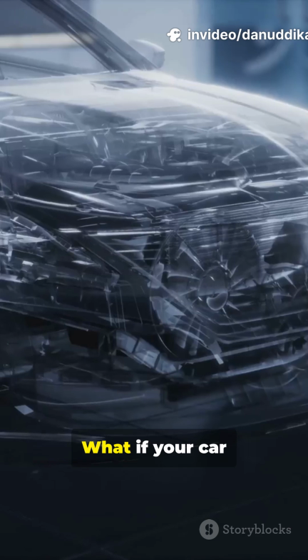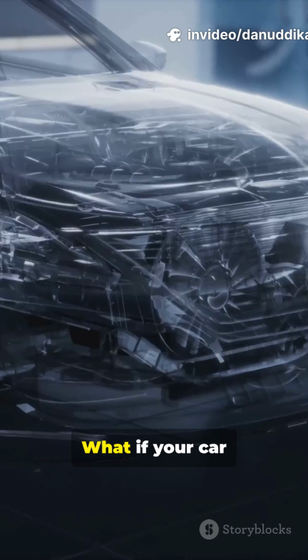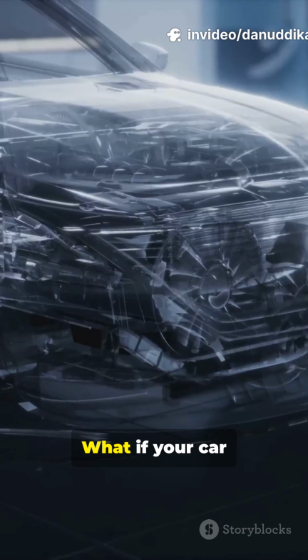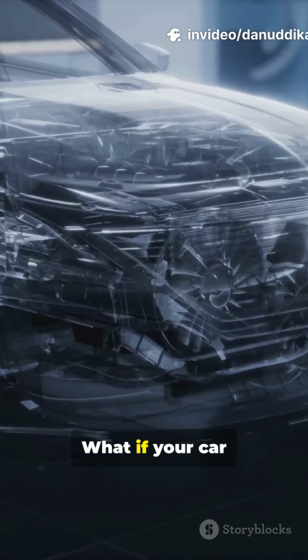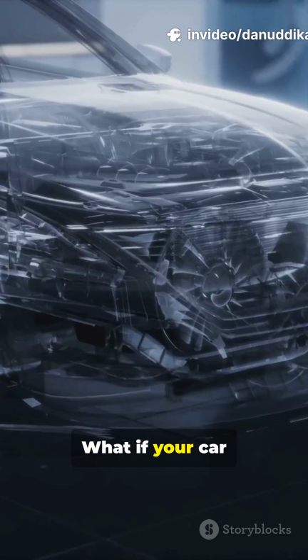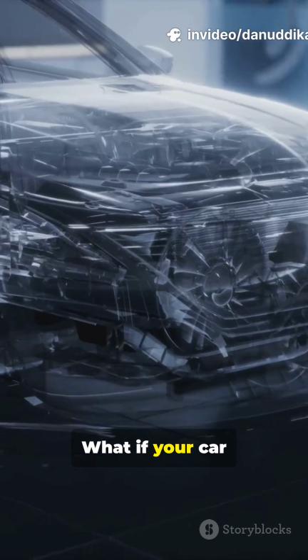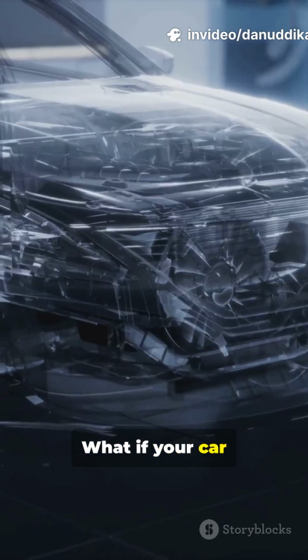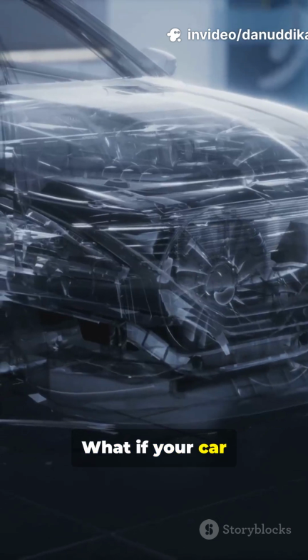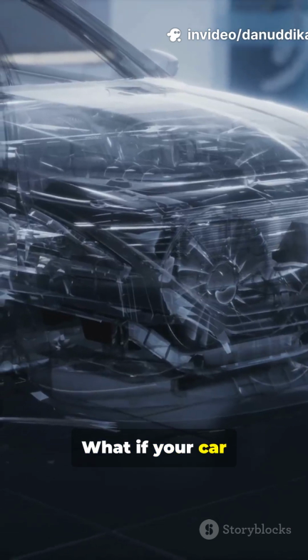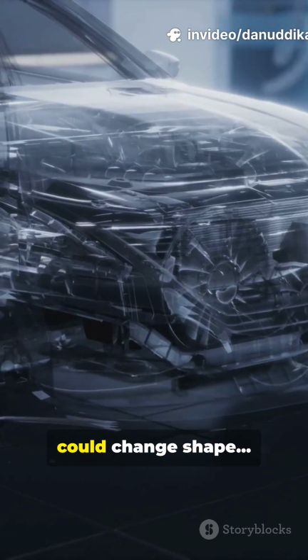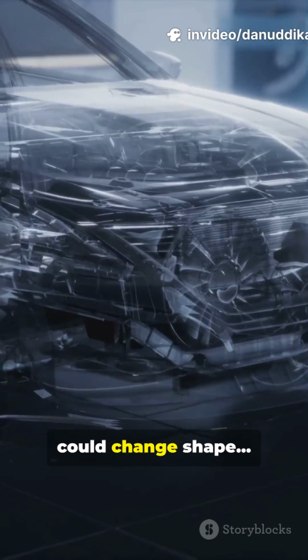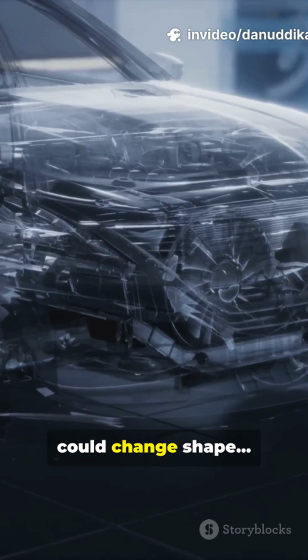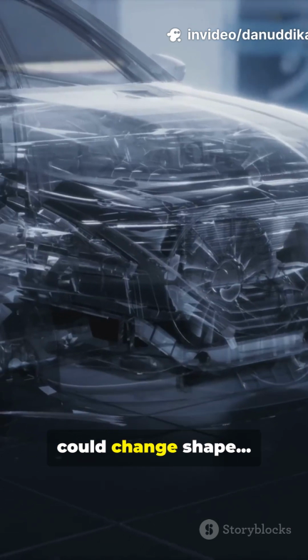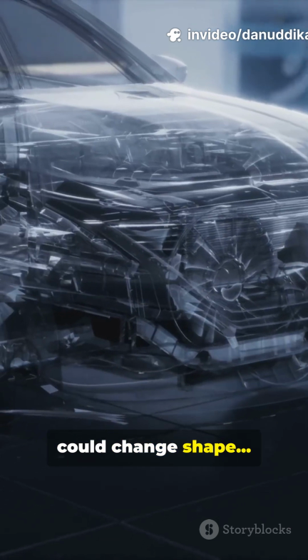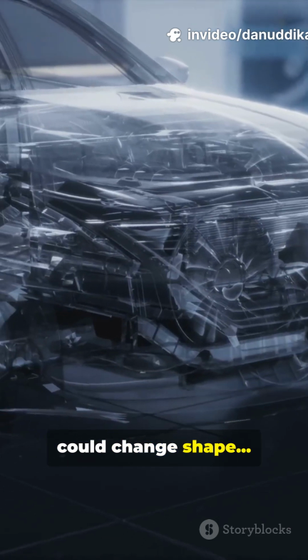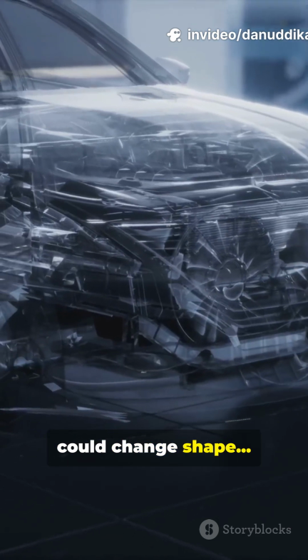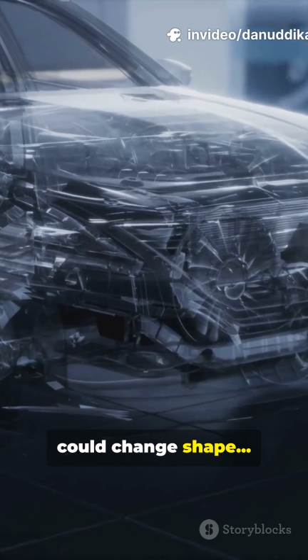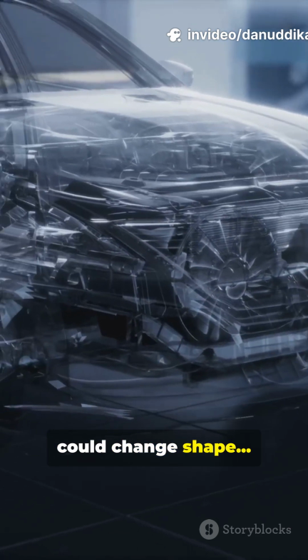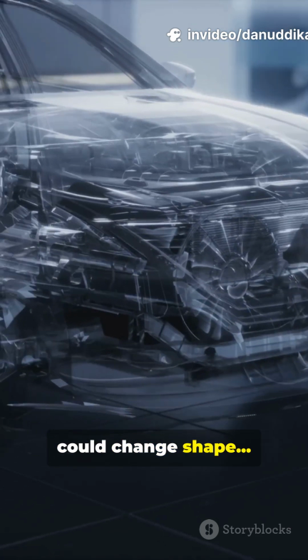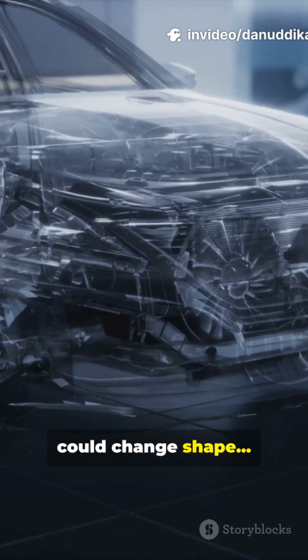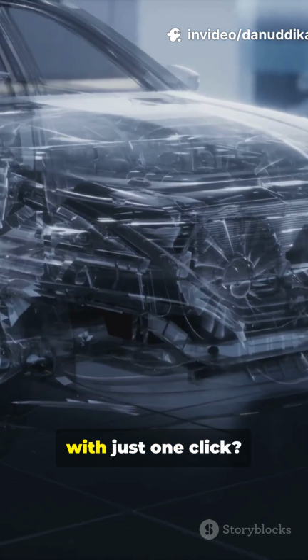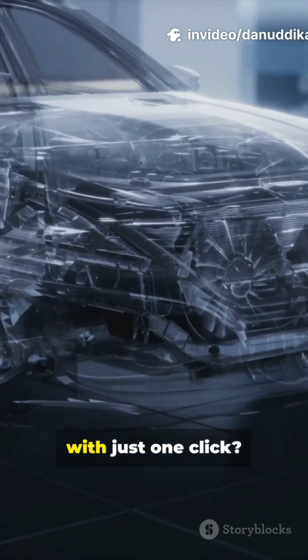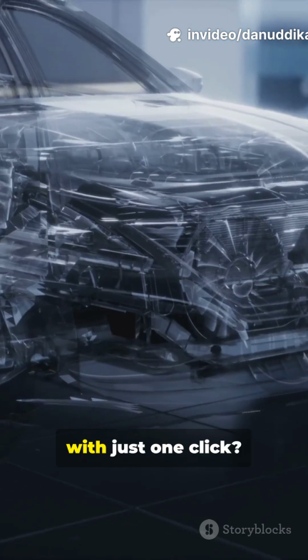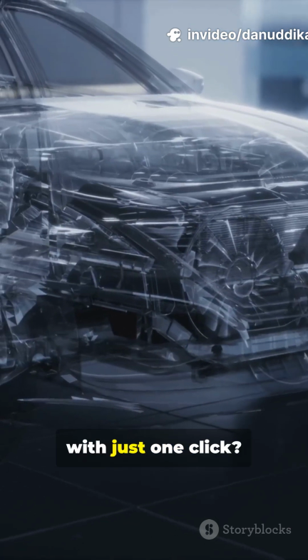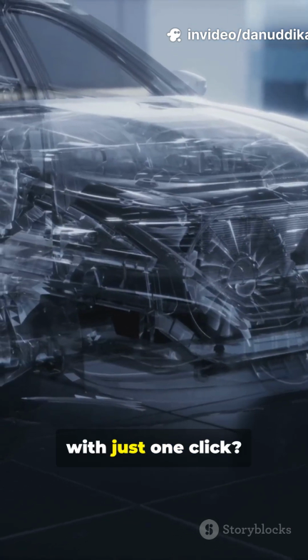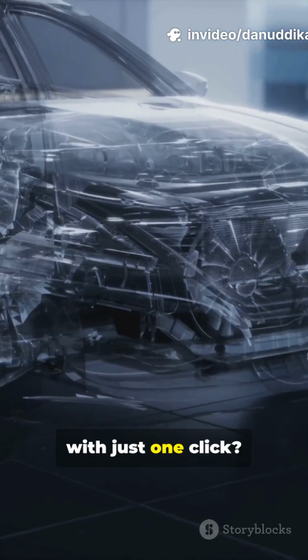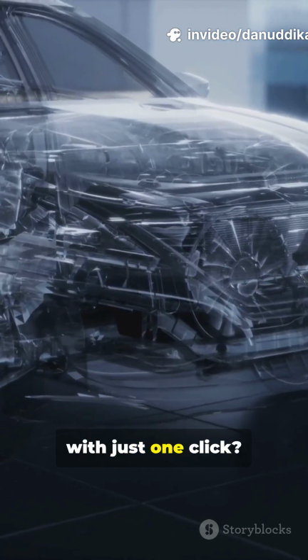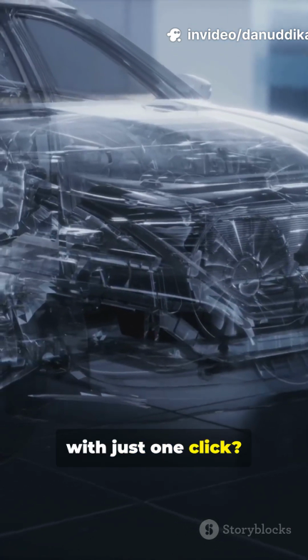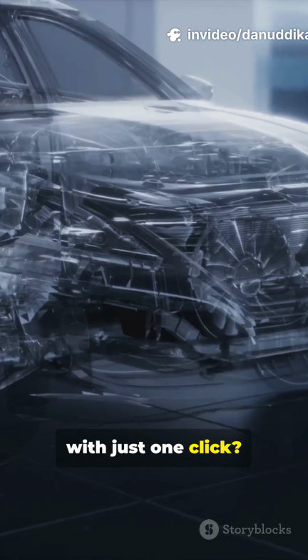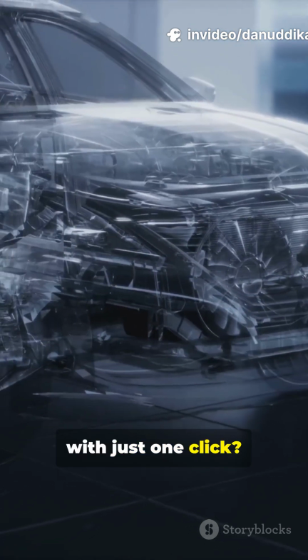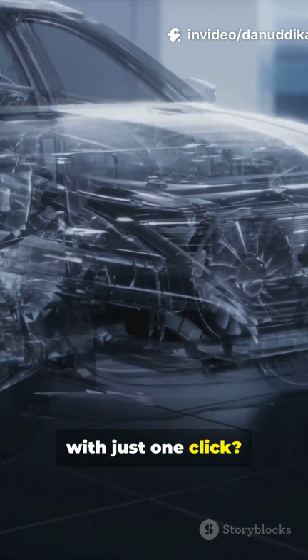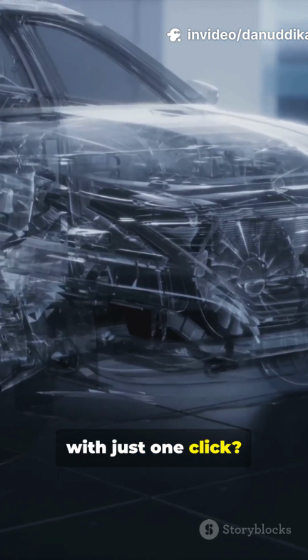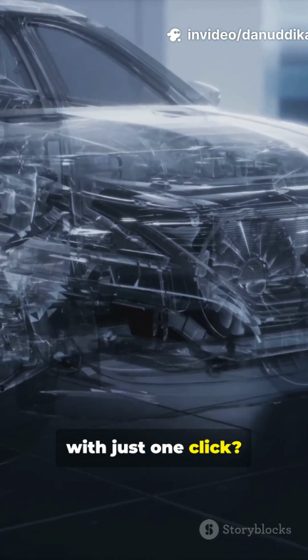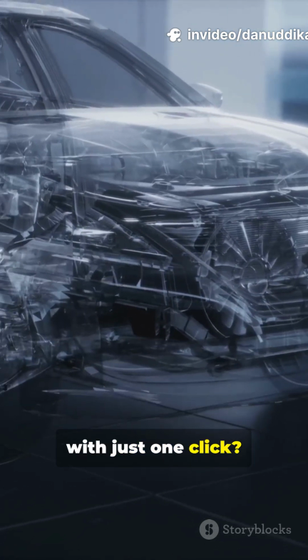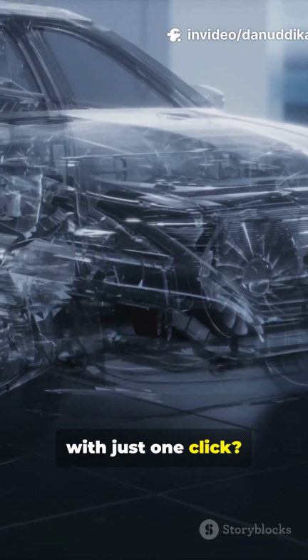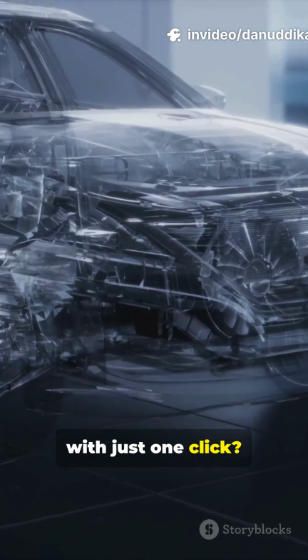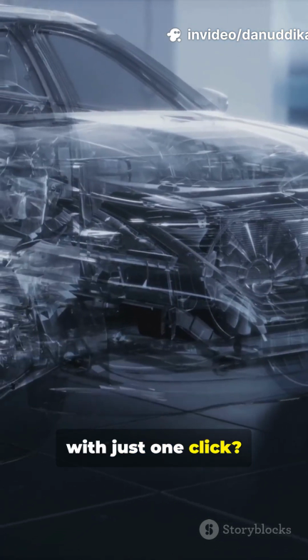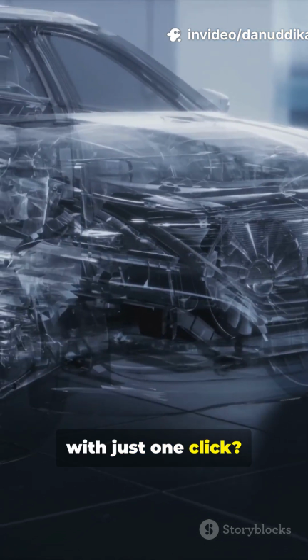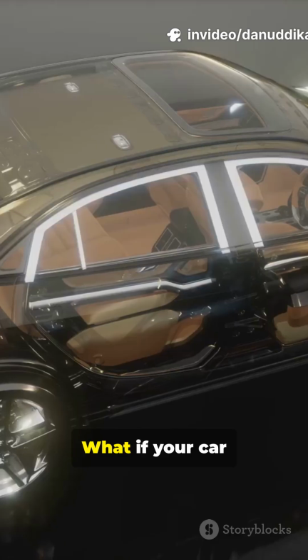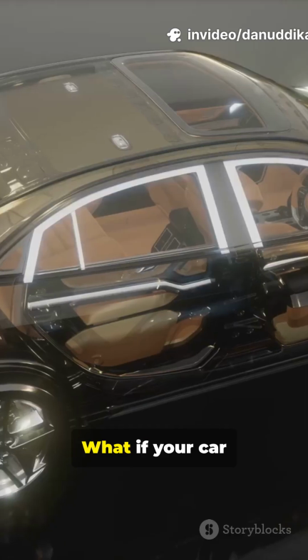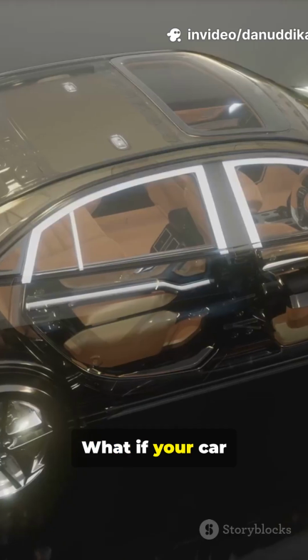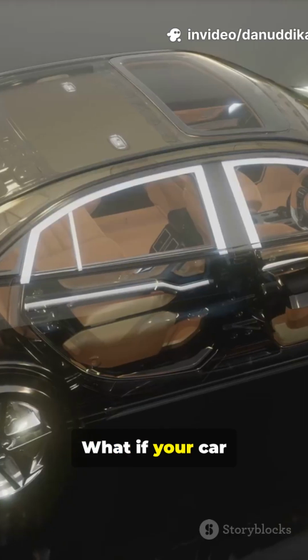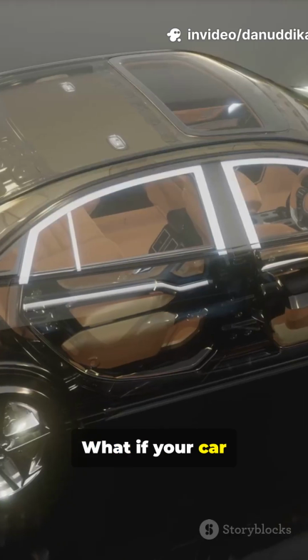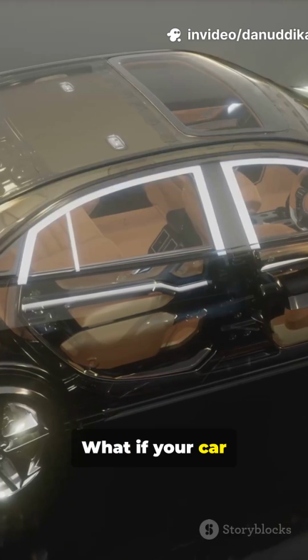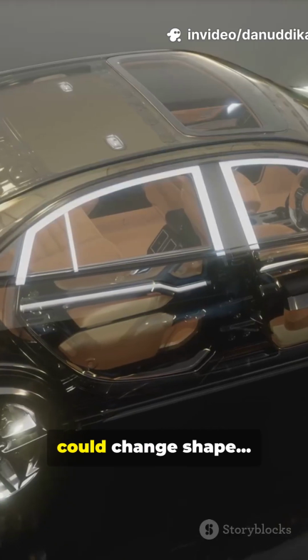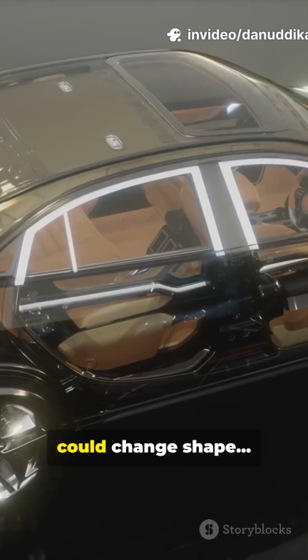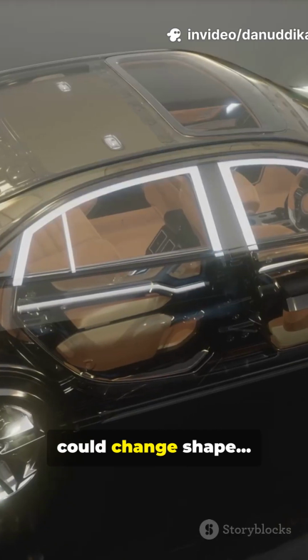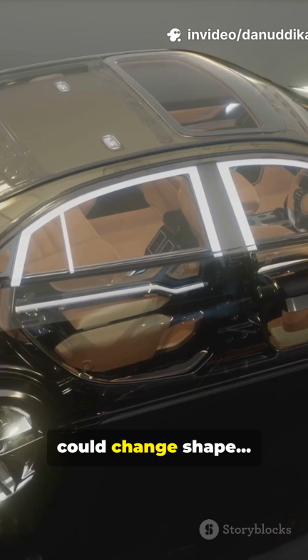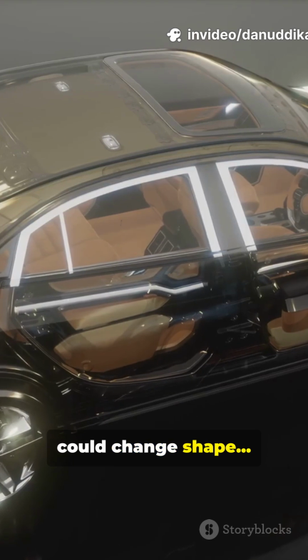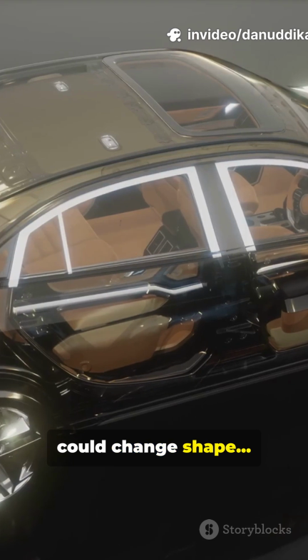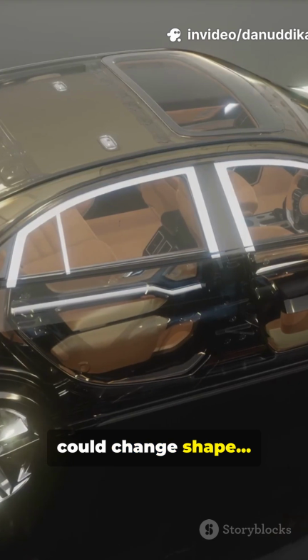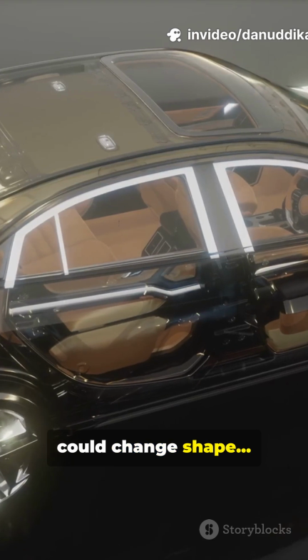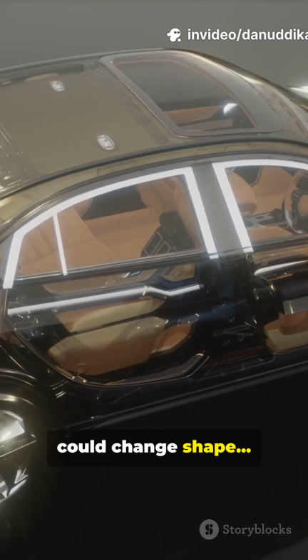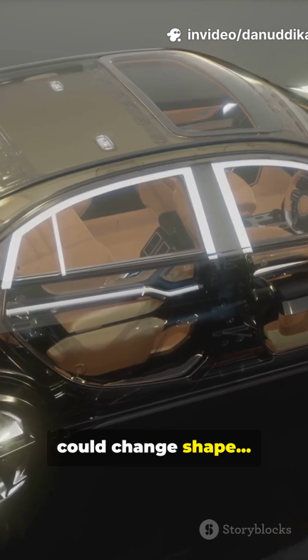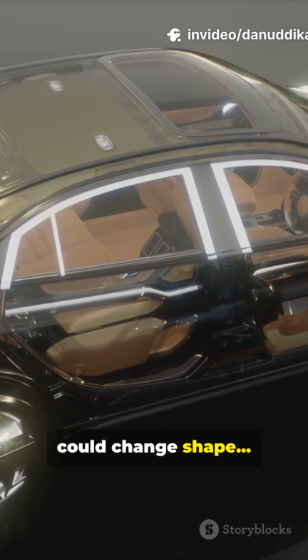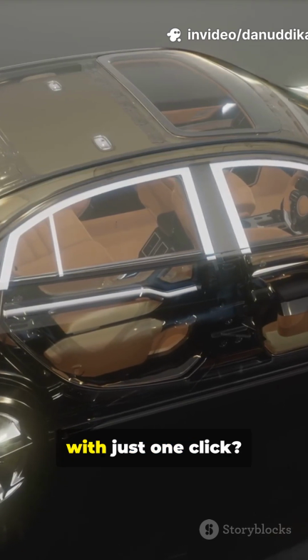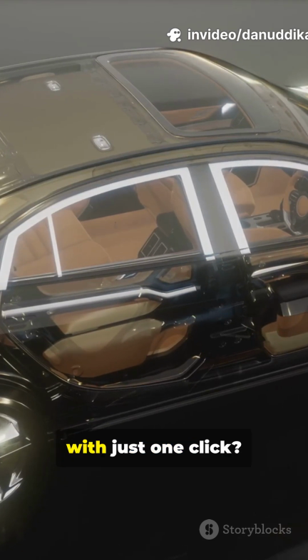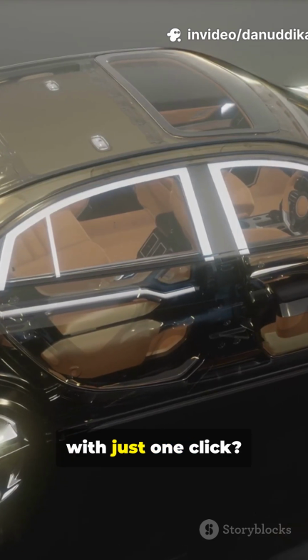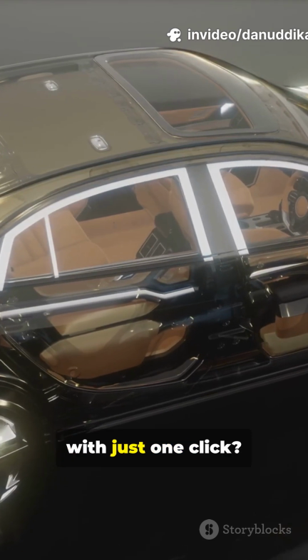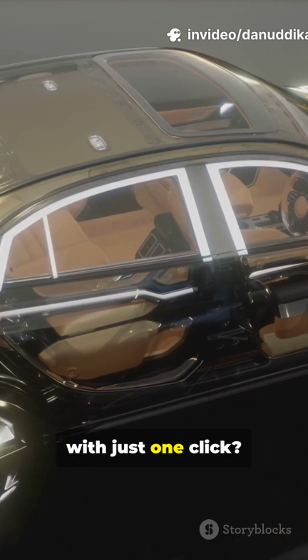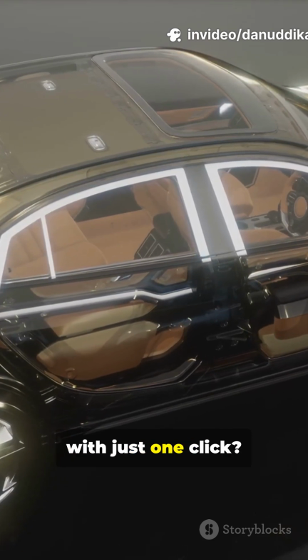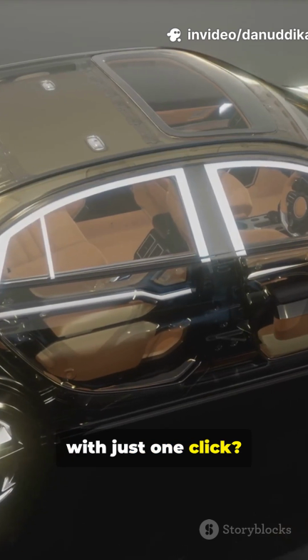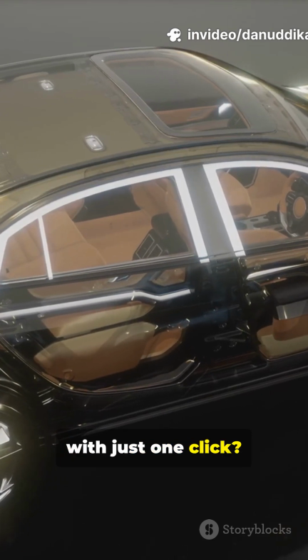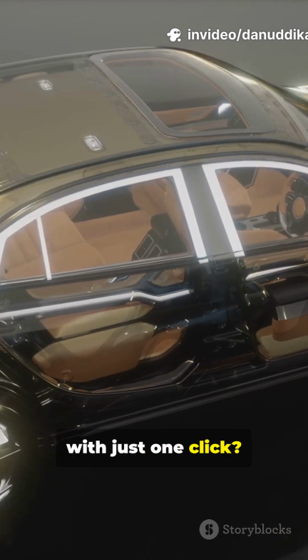What if your car could change shape with just one click?